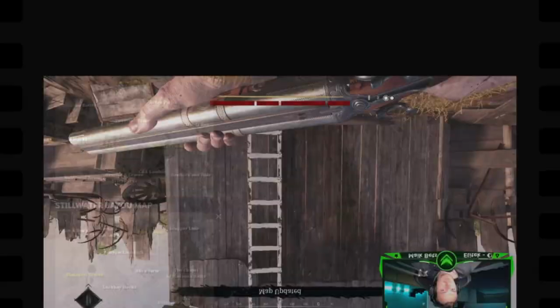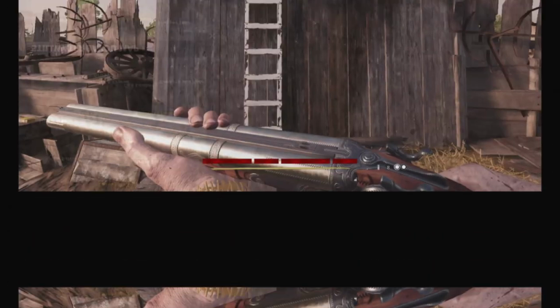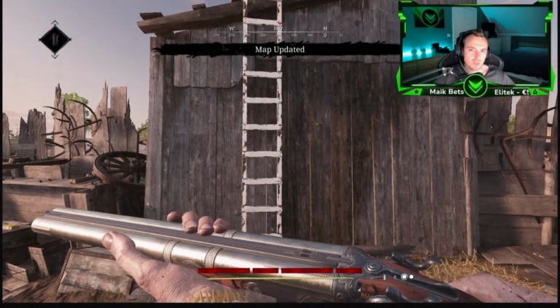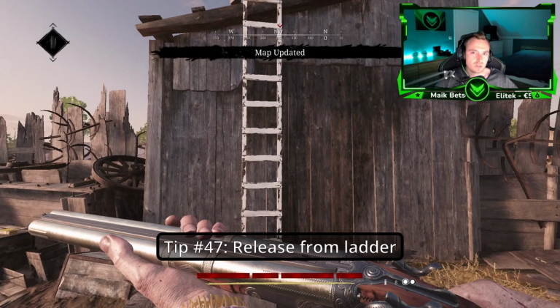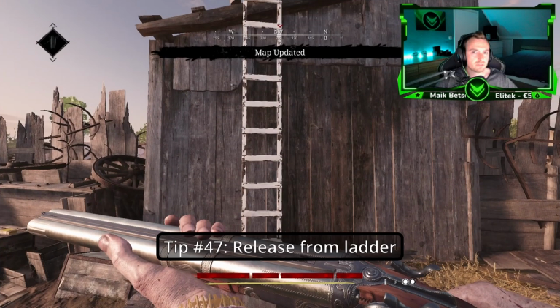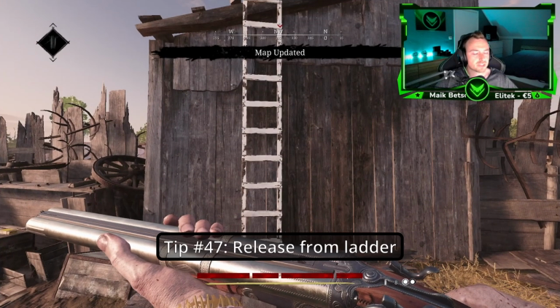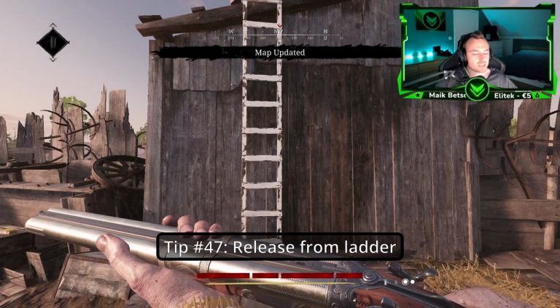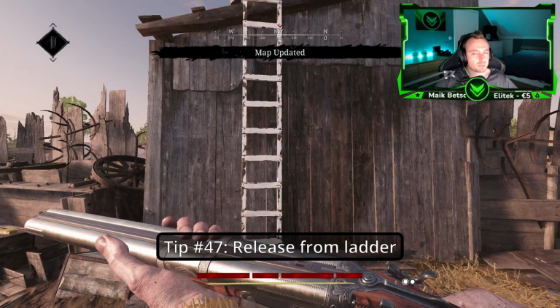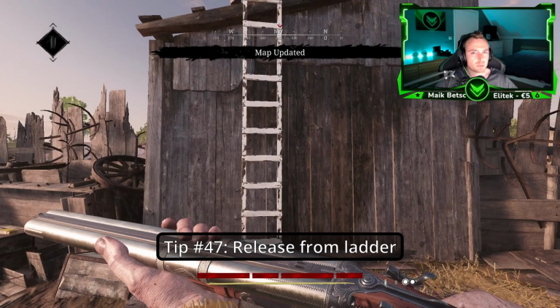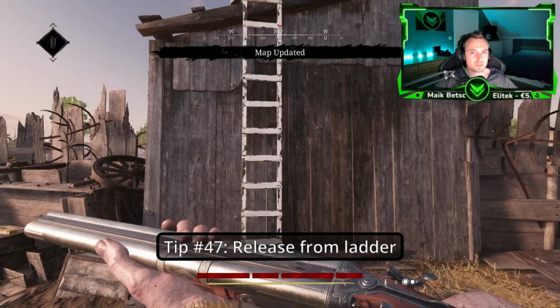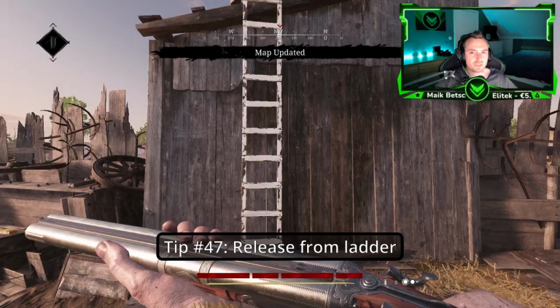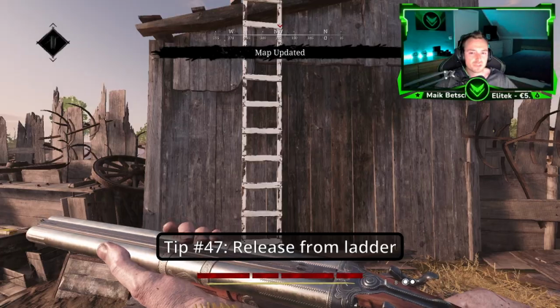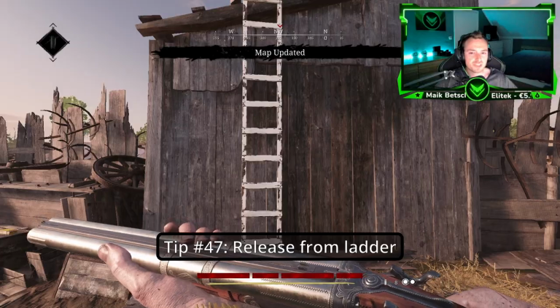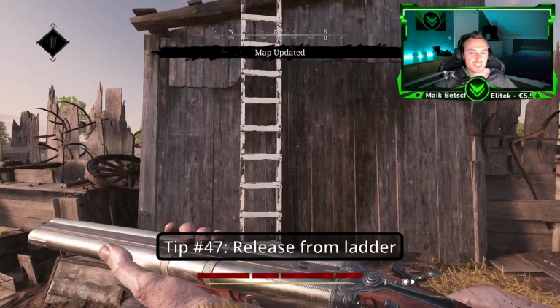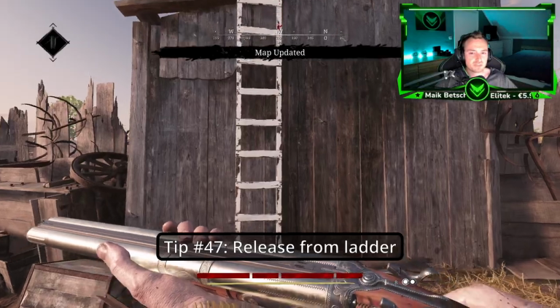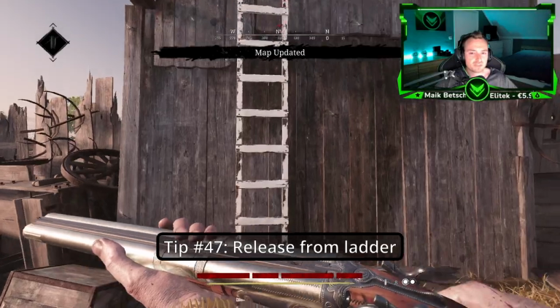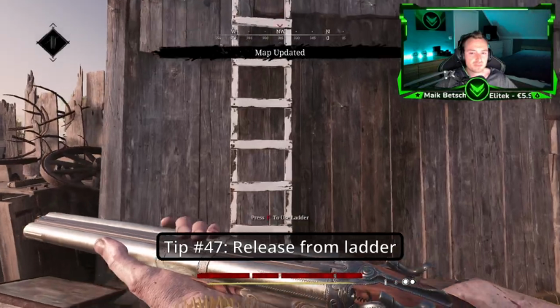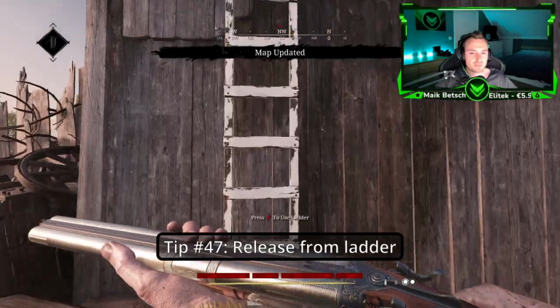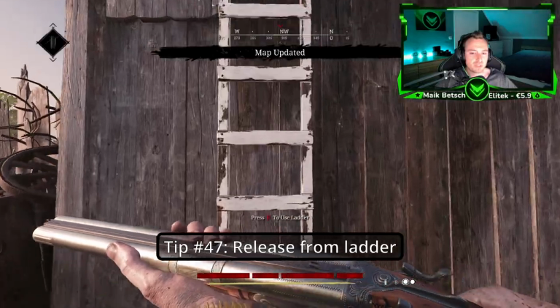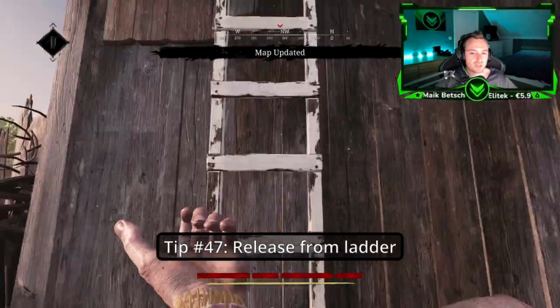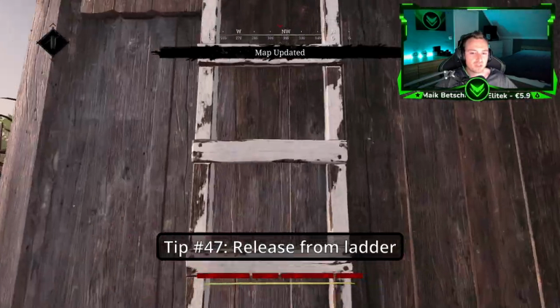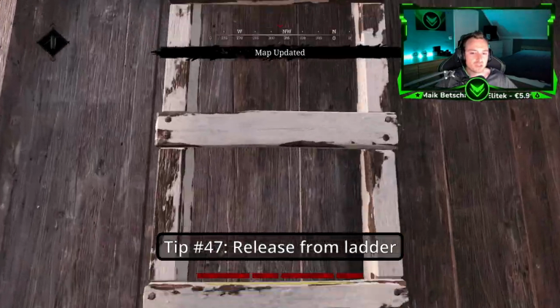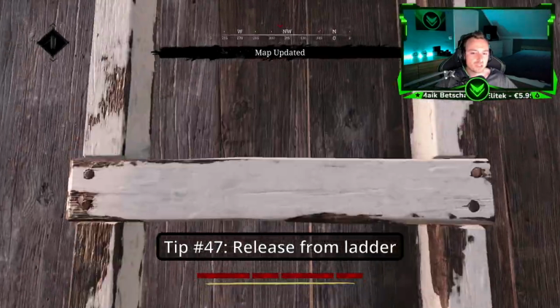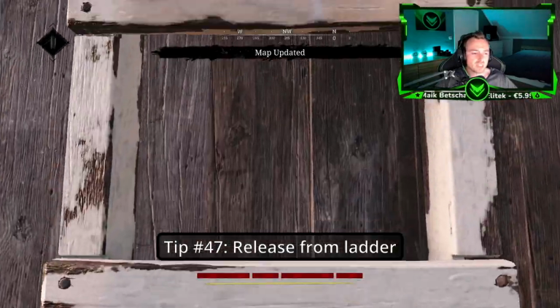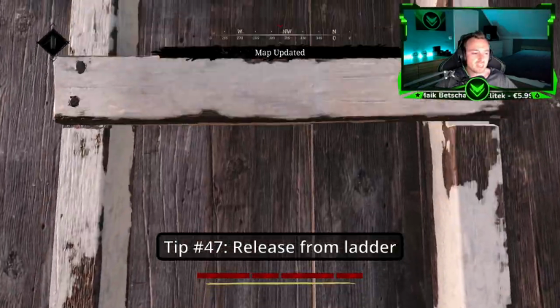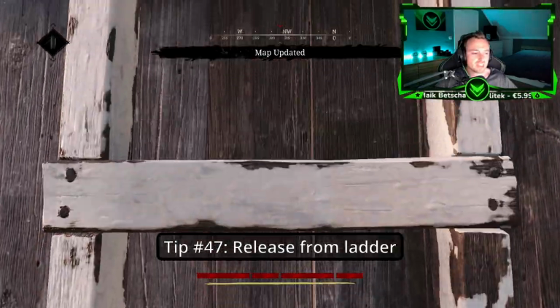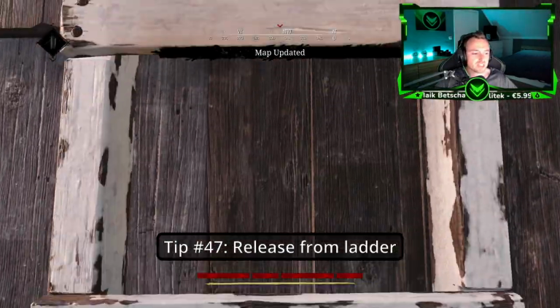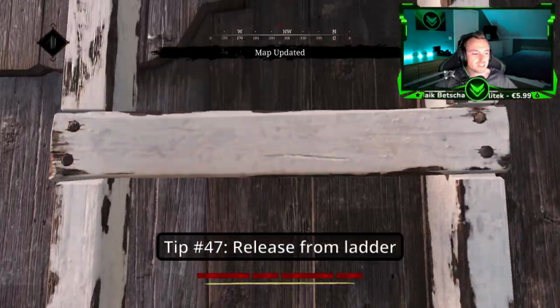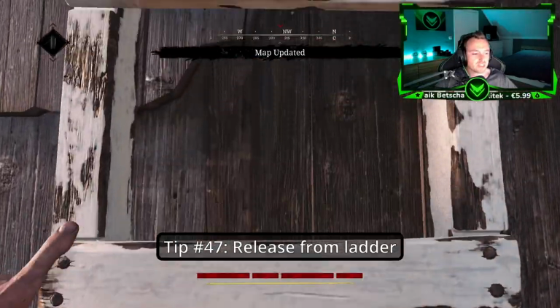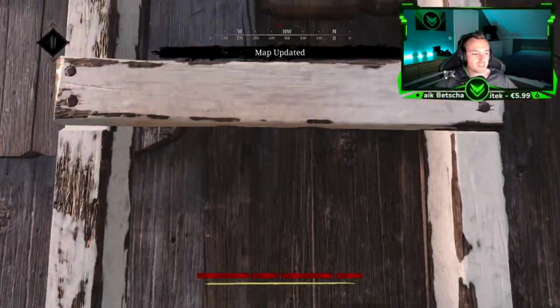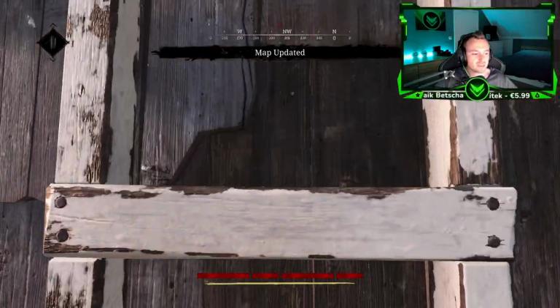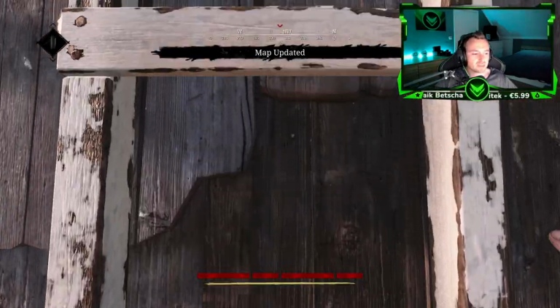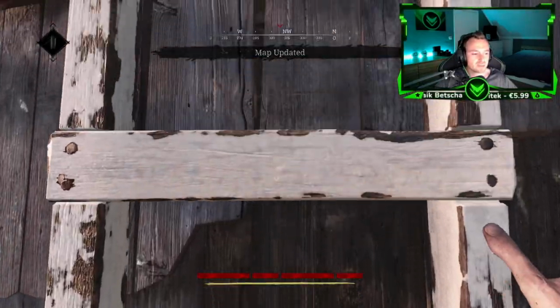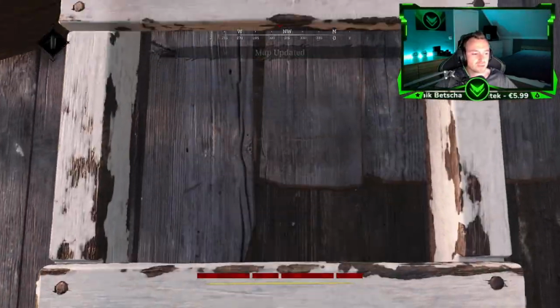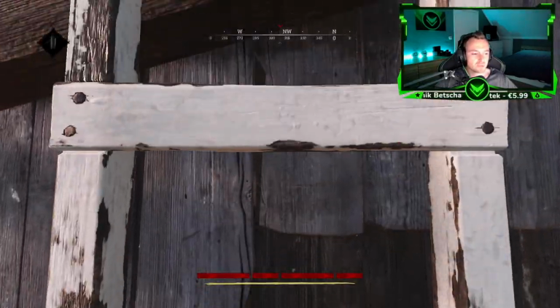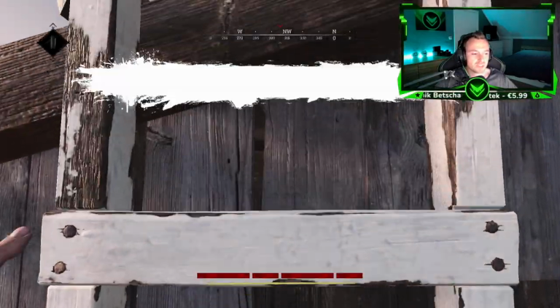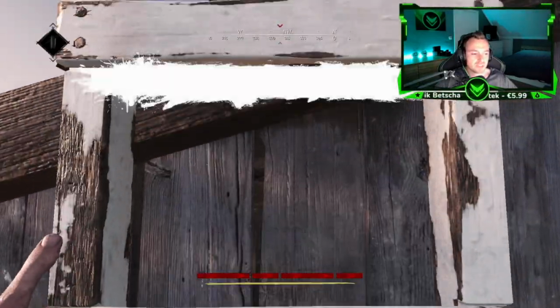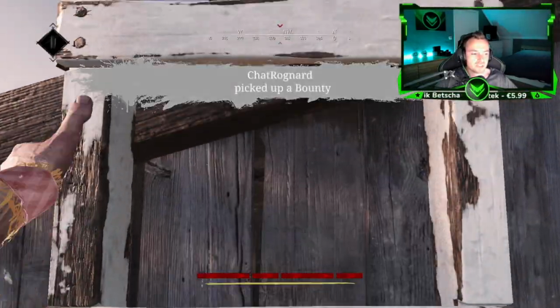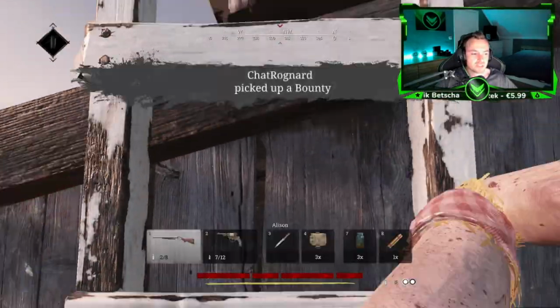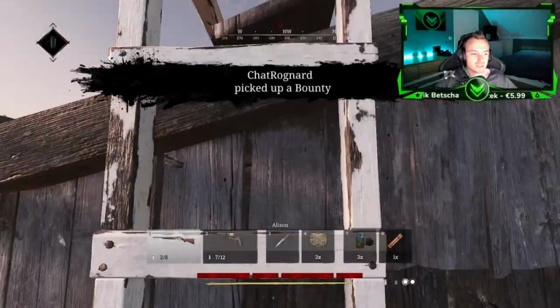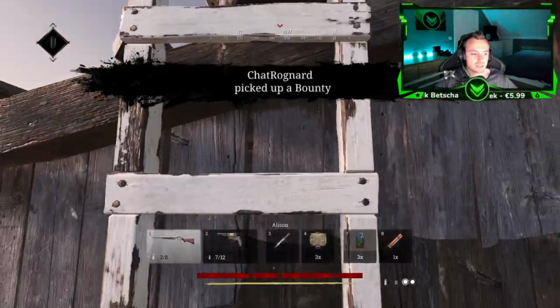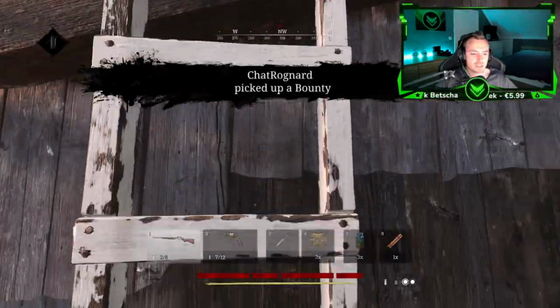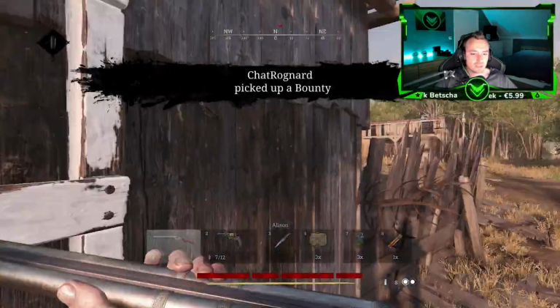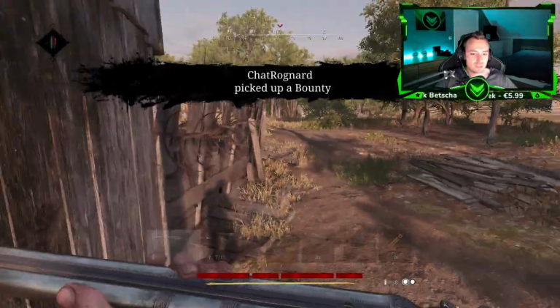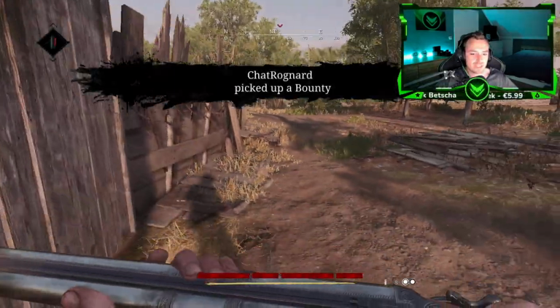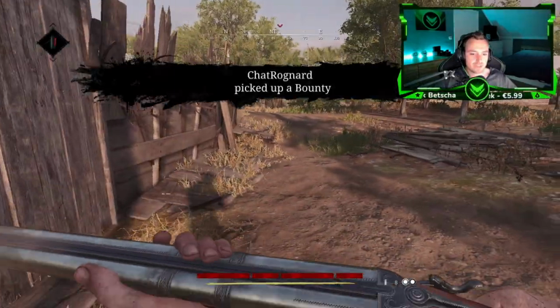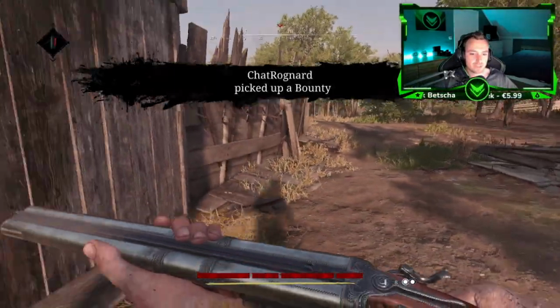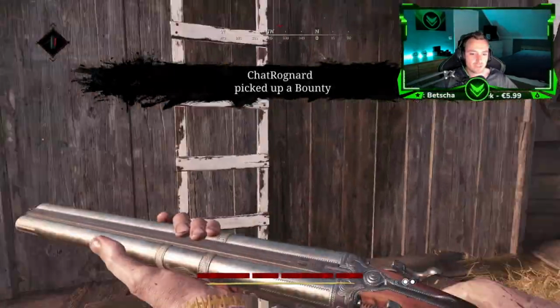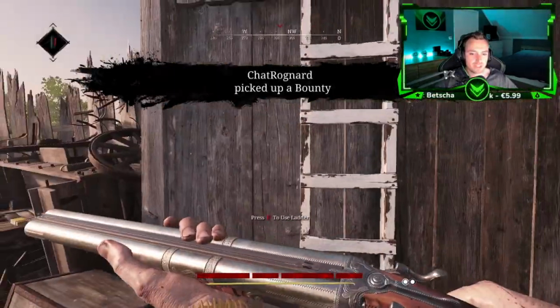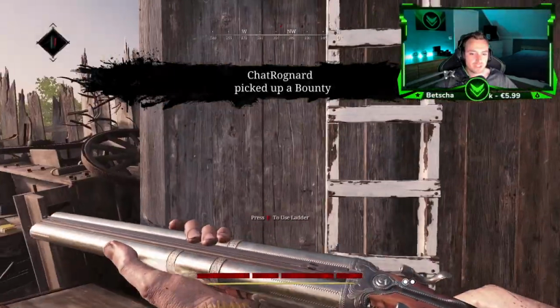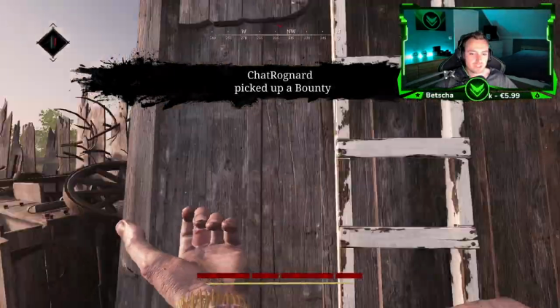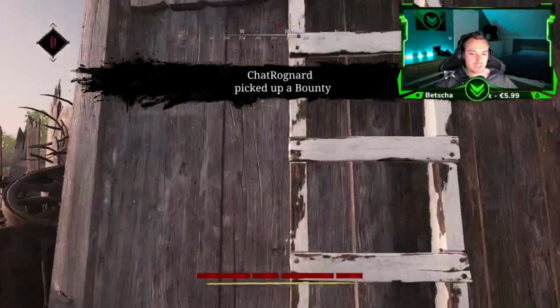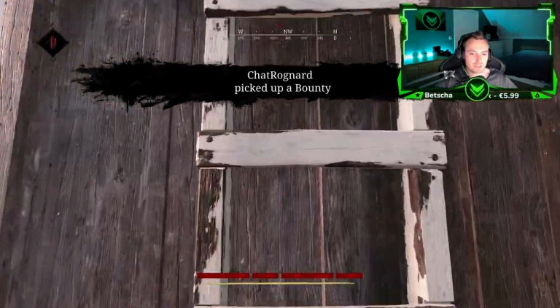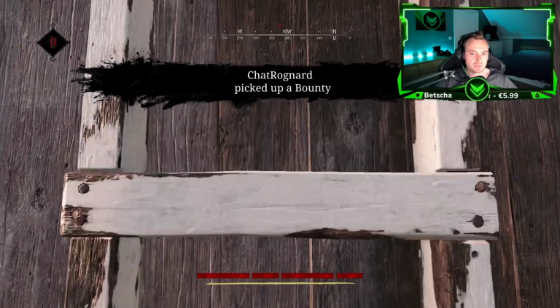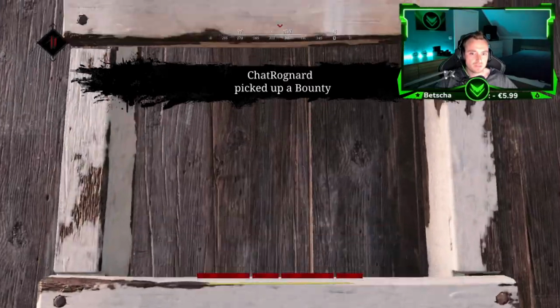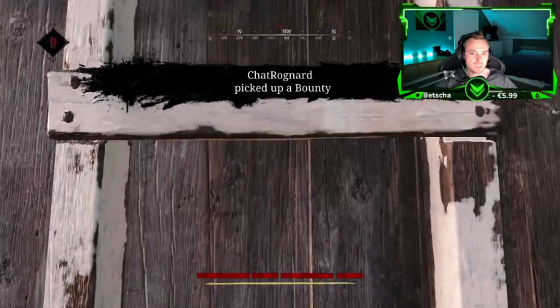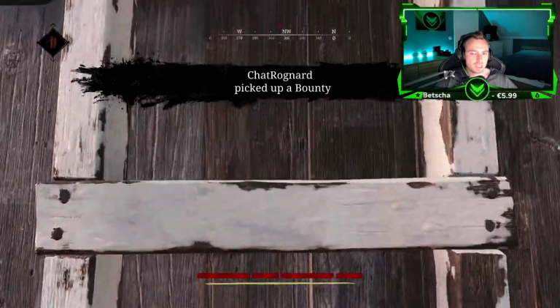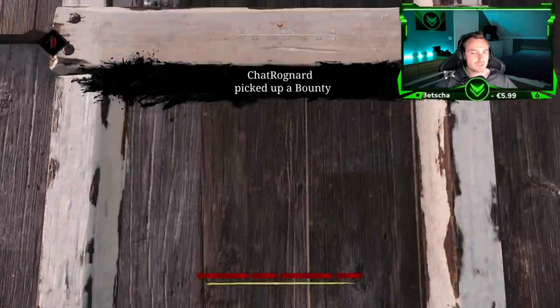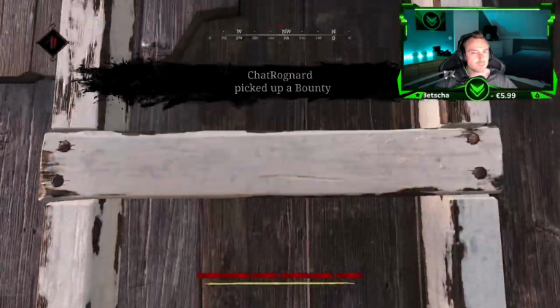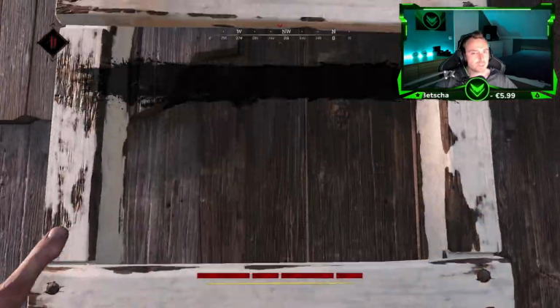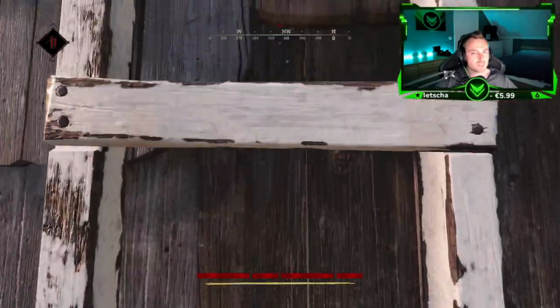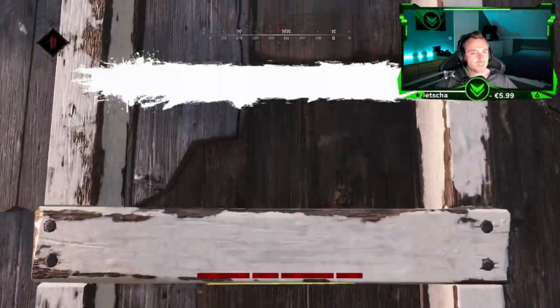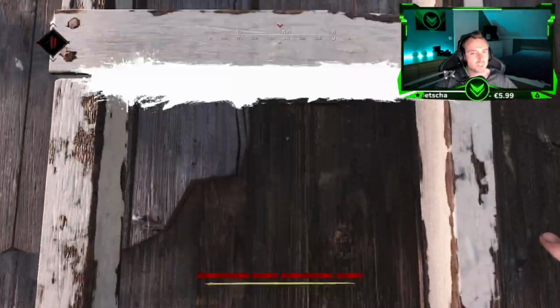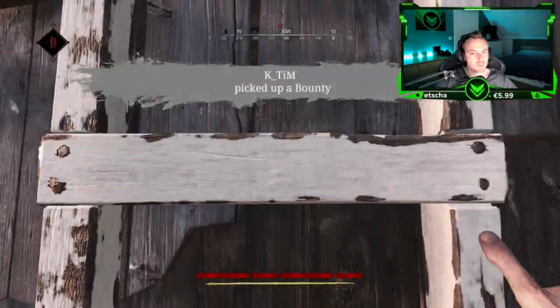Tip number forty-seven: You can actually release your ladder immediately if you press spacebar.